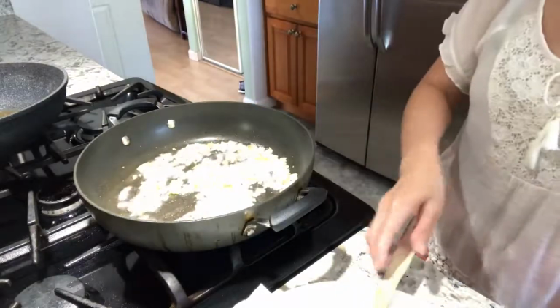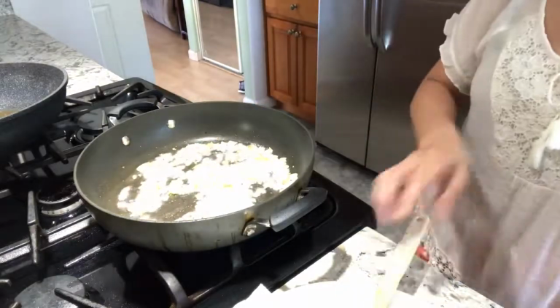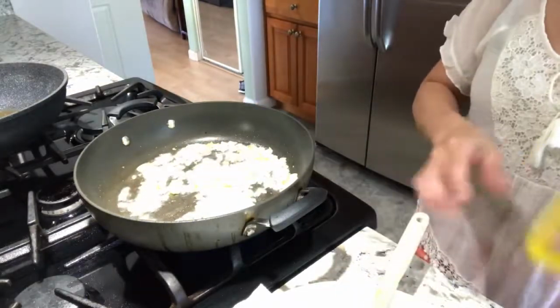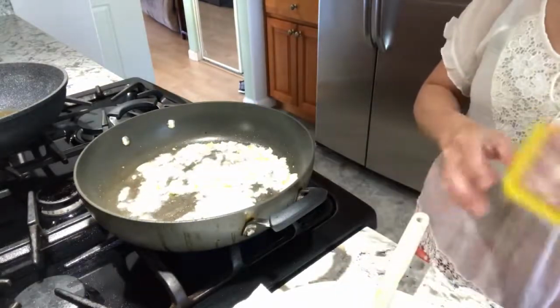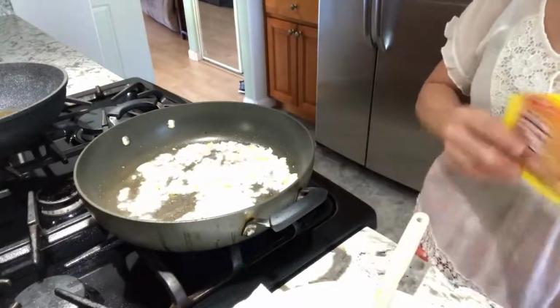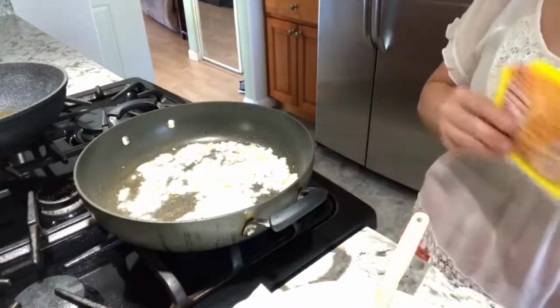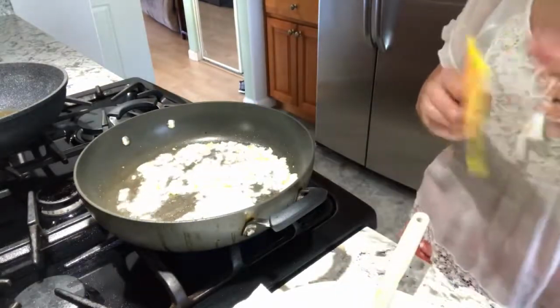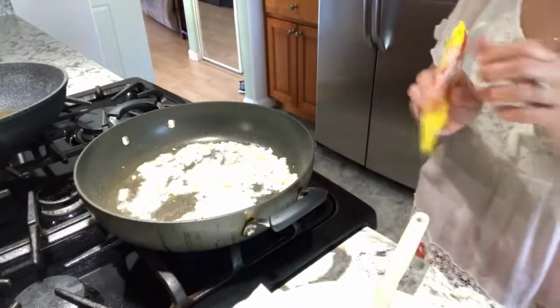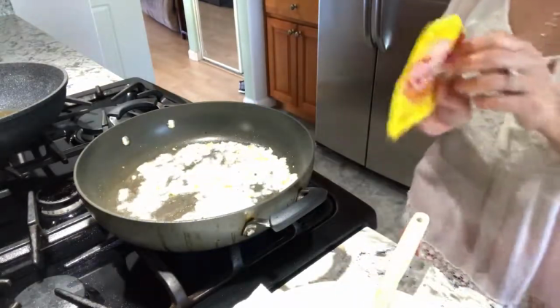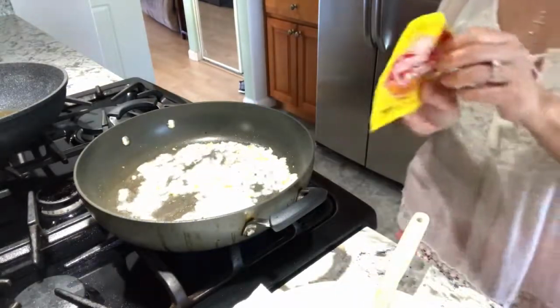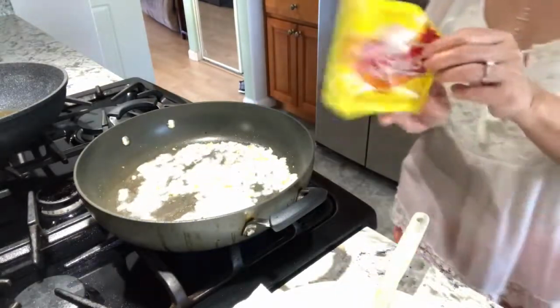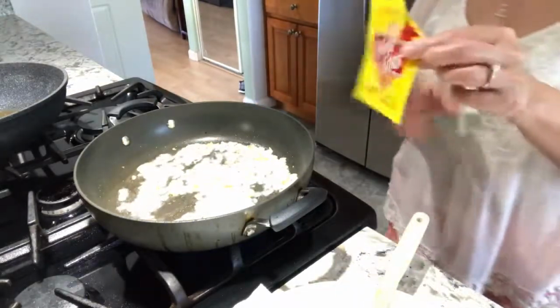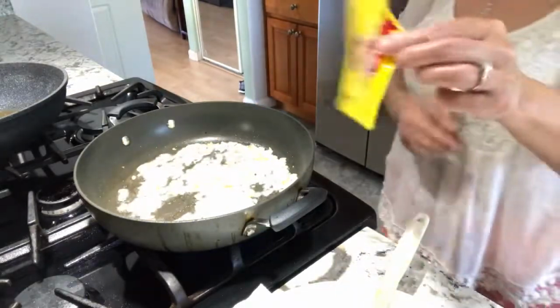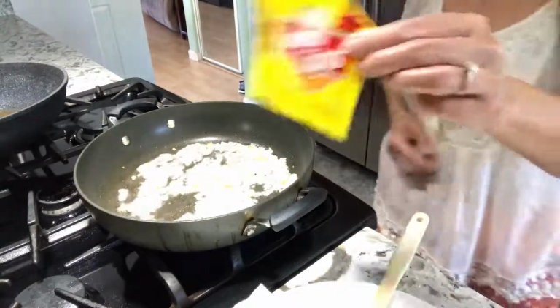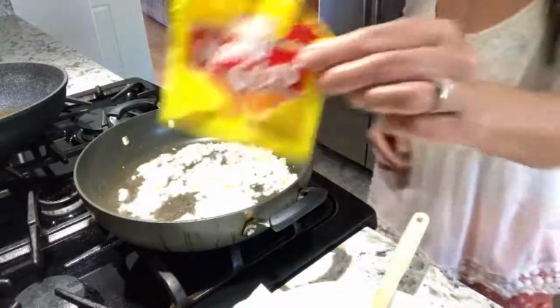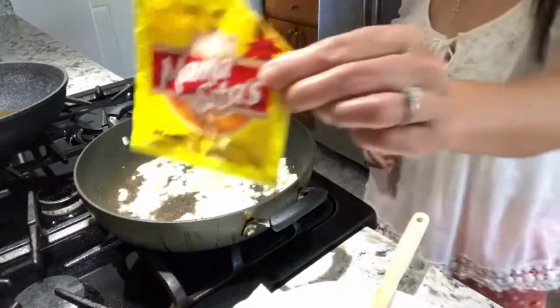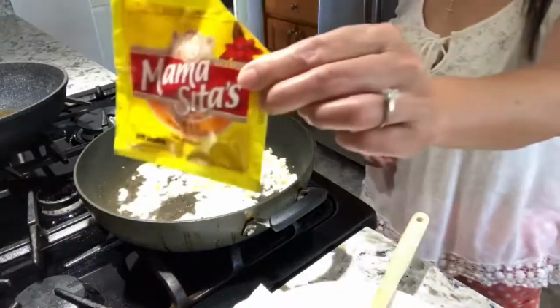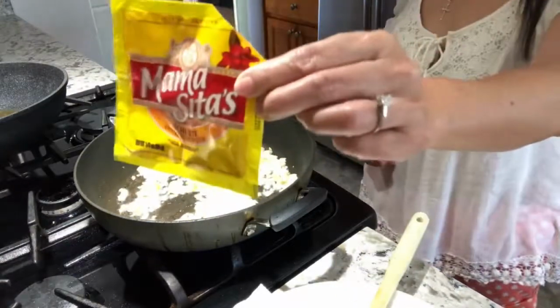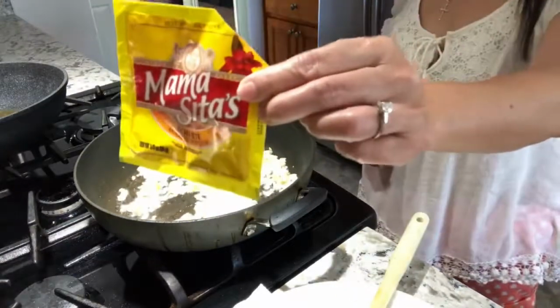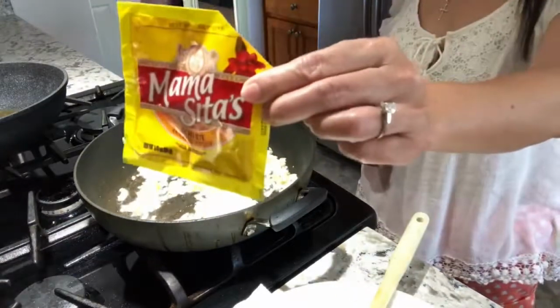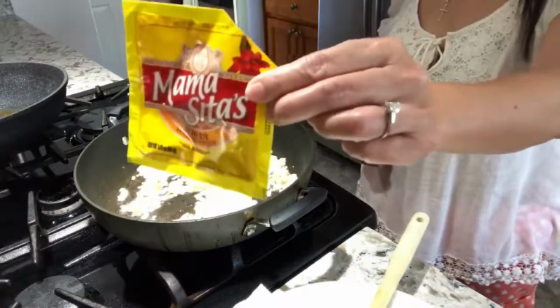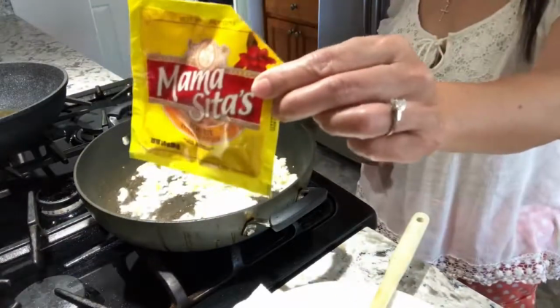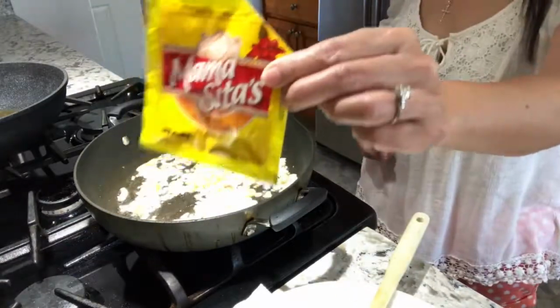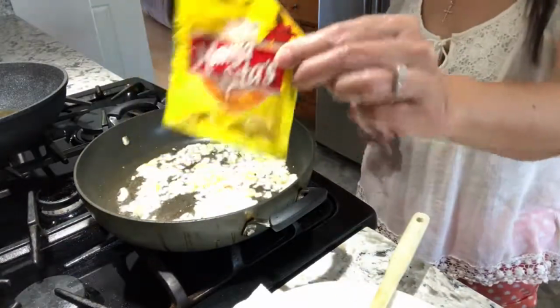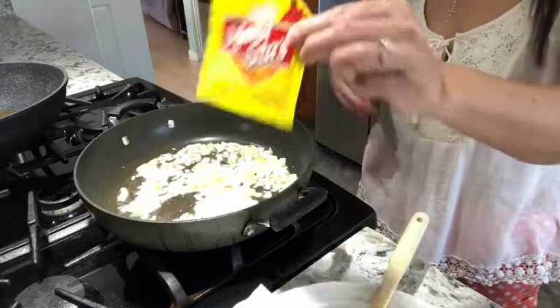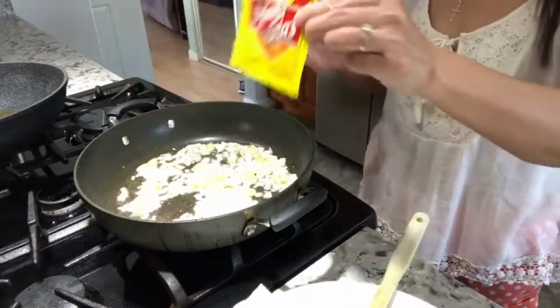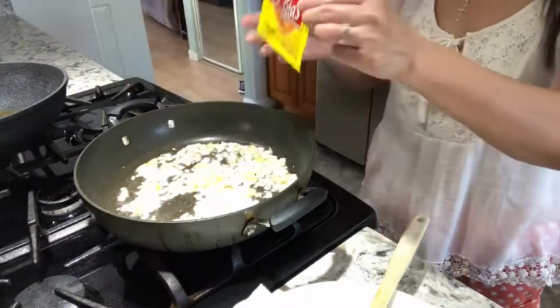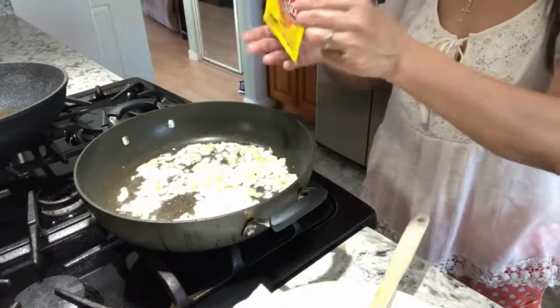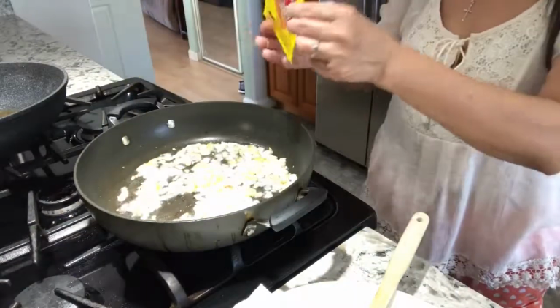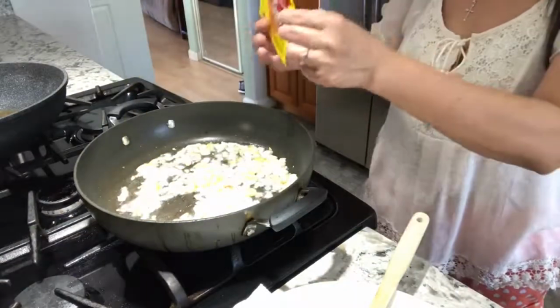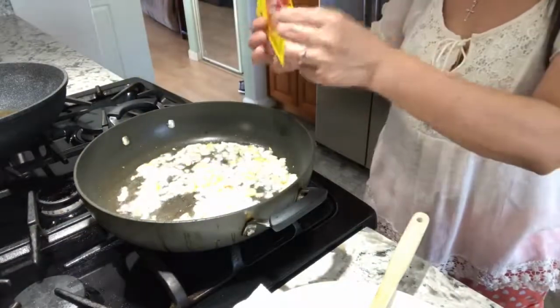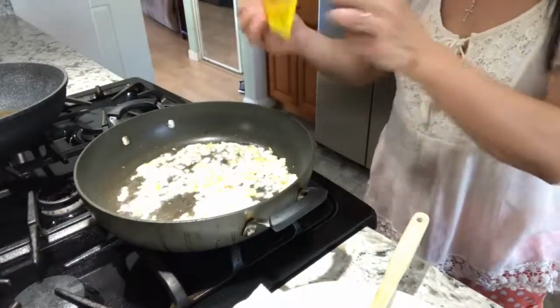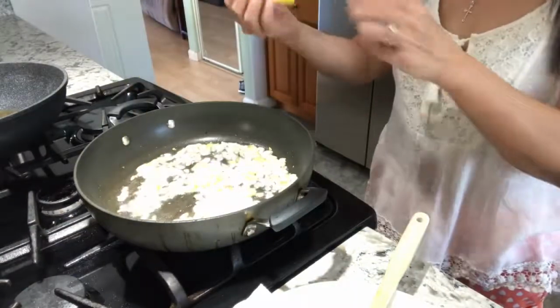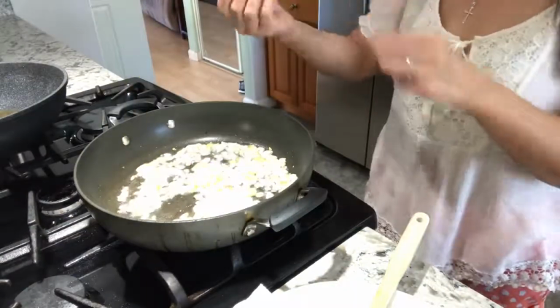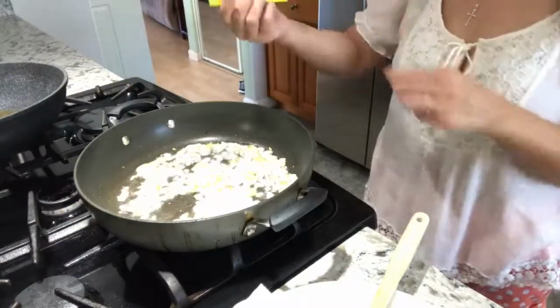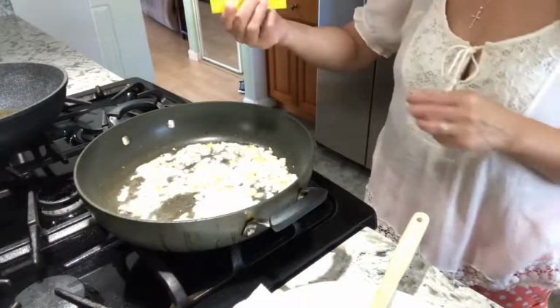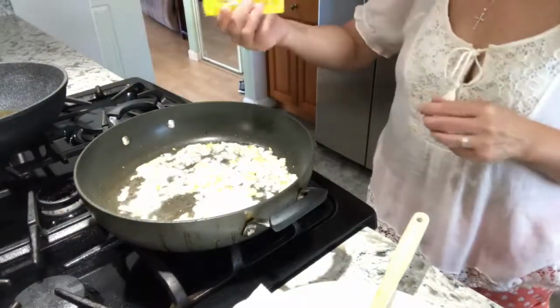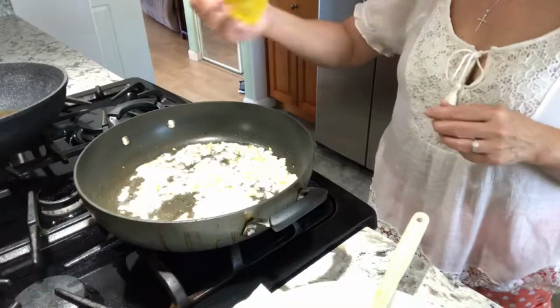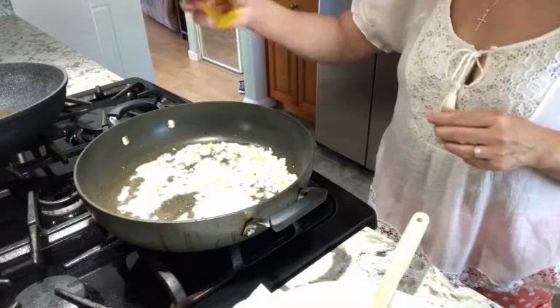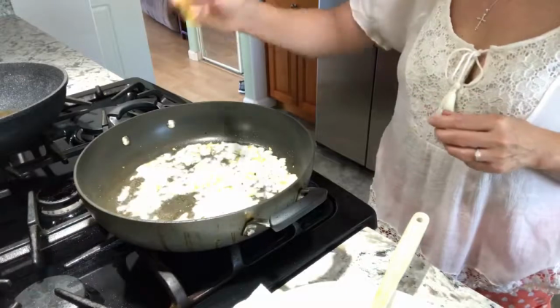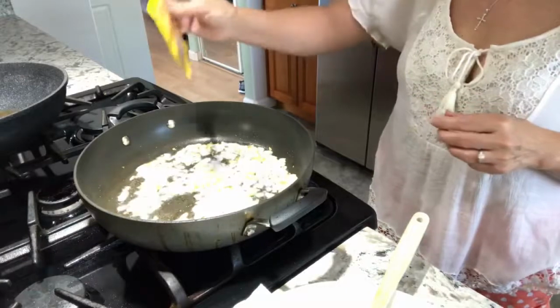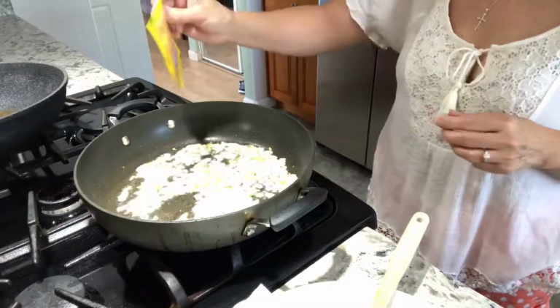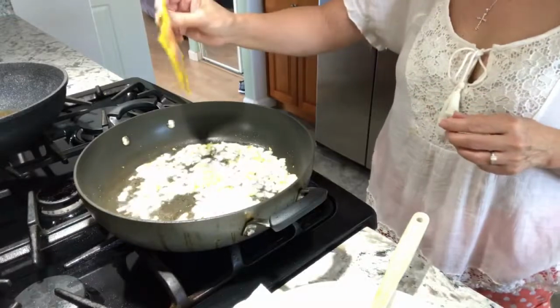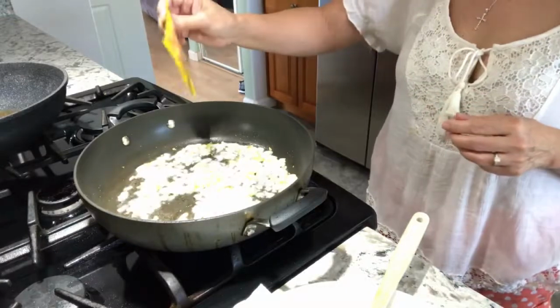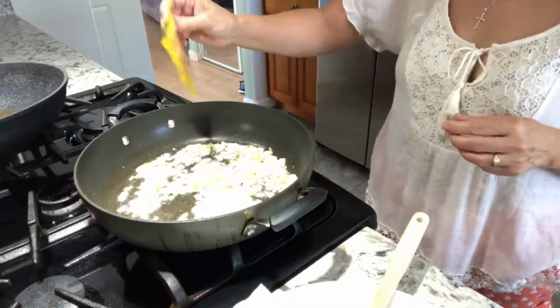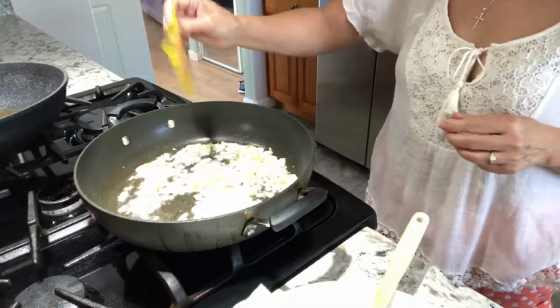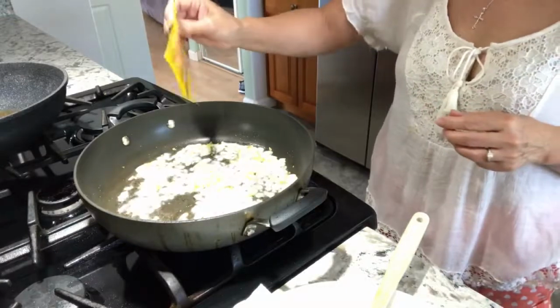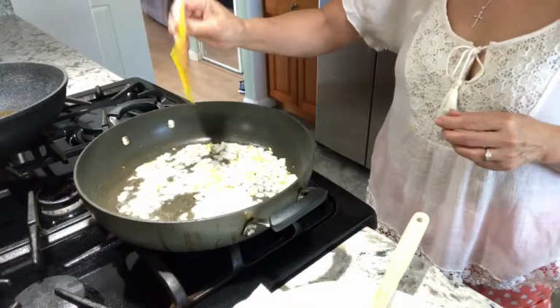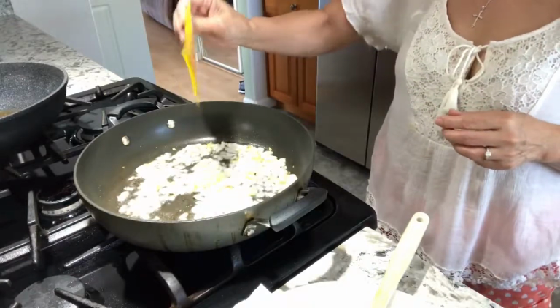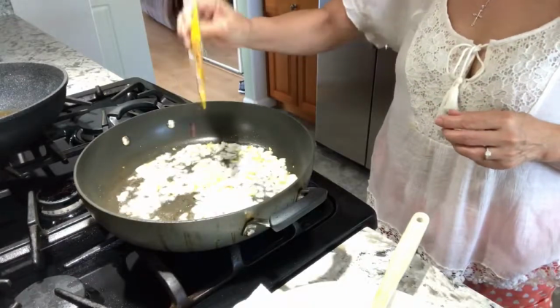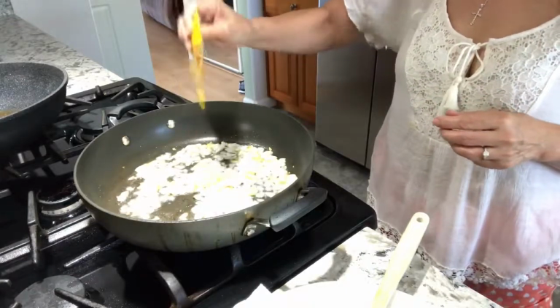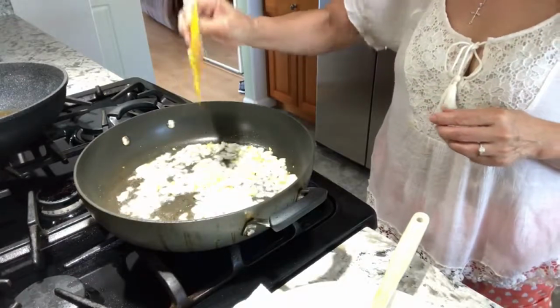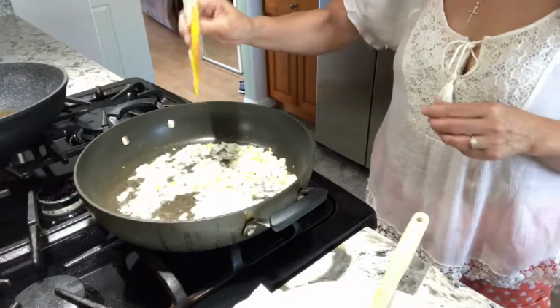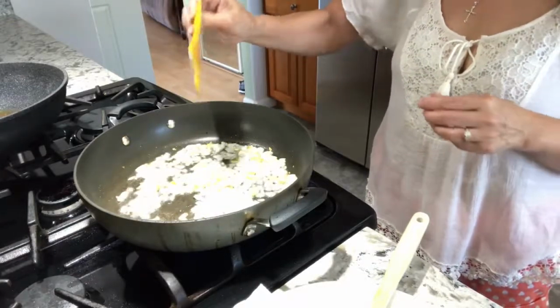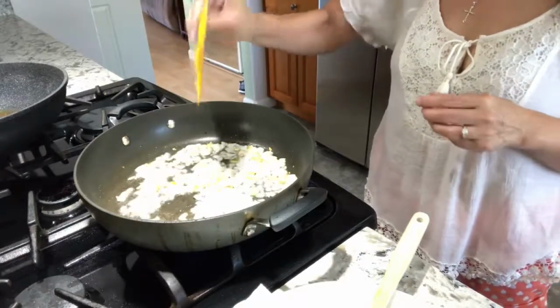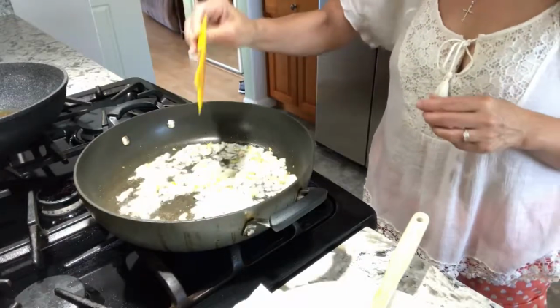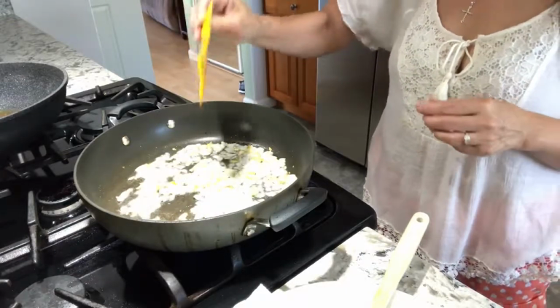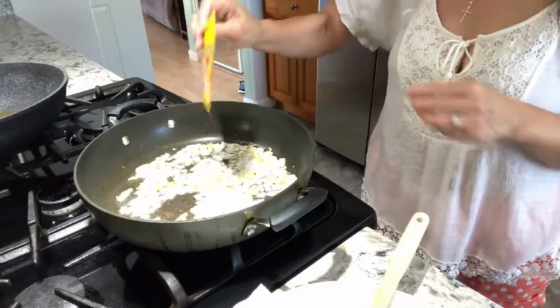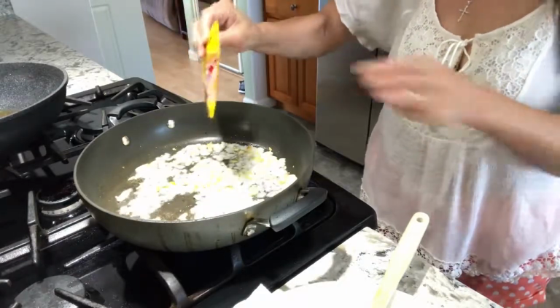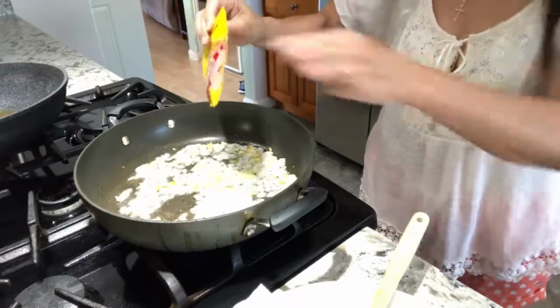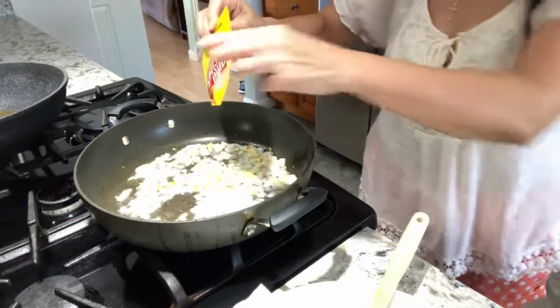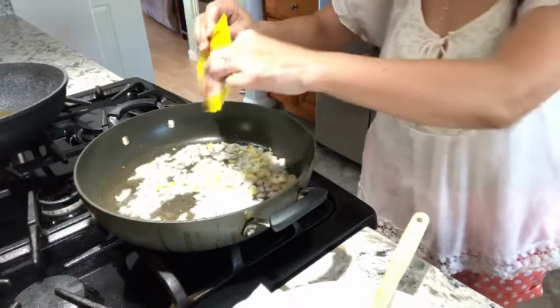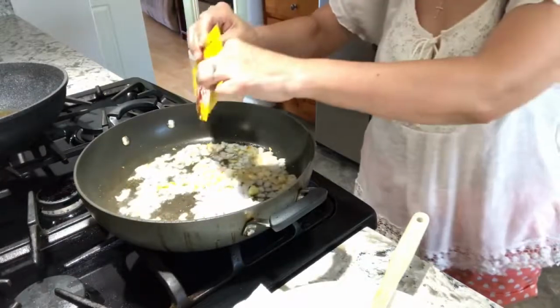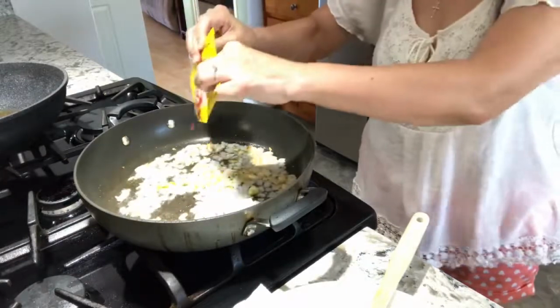I like to put a little bit of color, so I'm going to put Mama Sita's achuete — just to make it red.